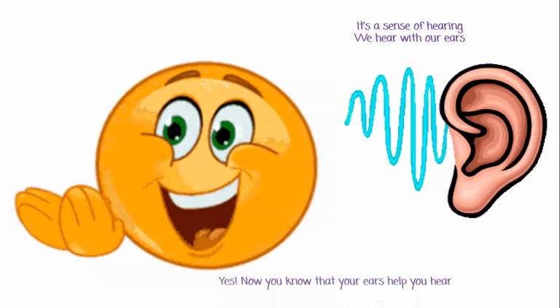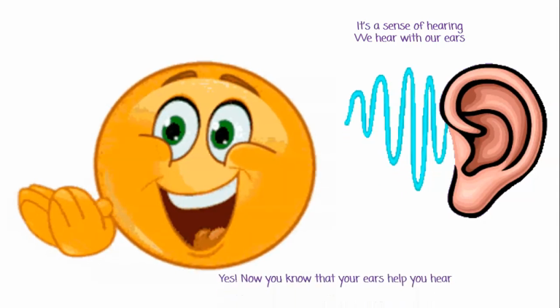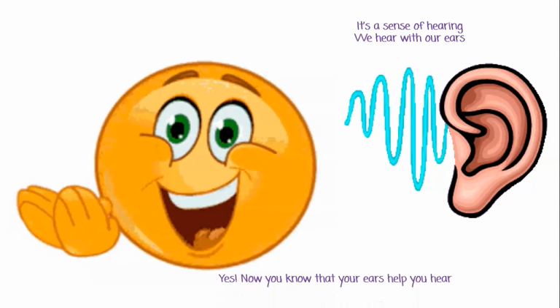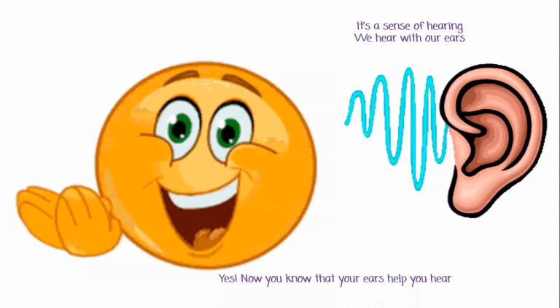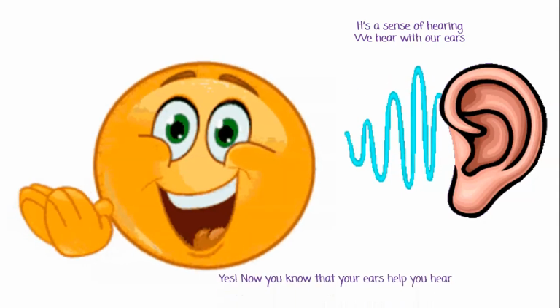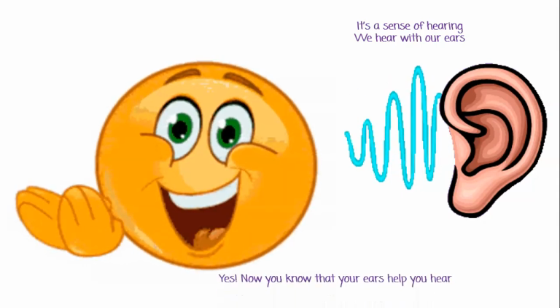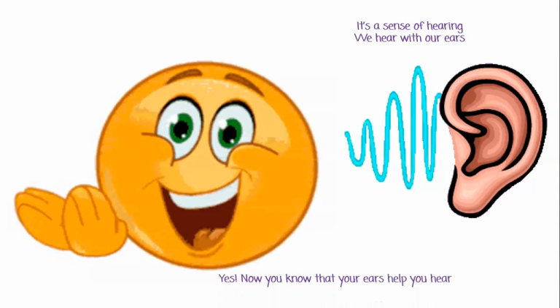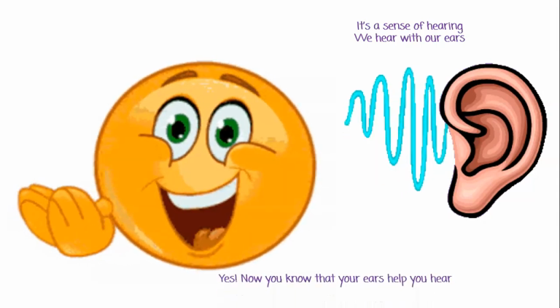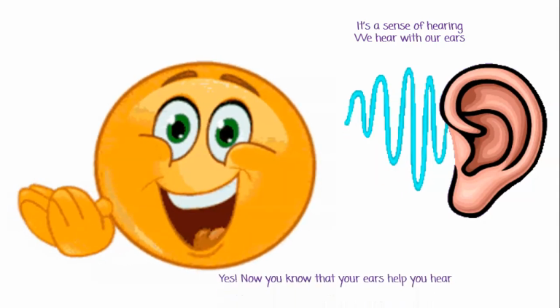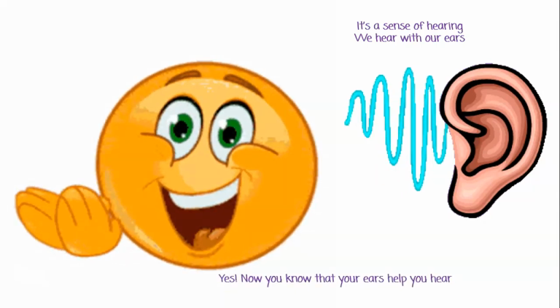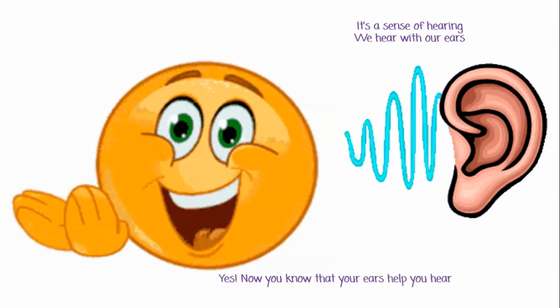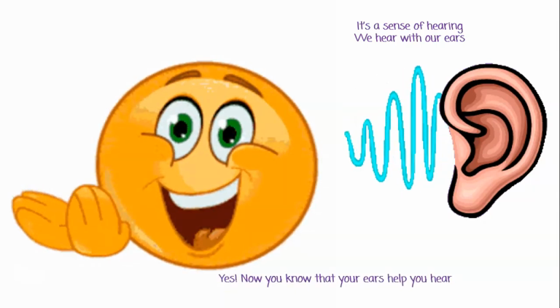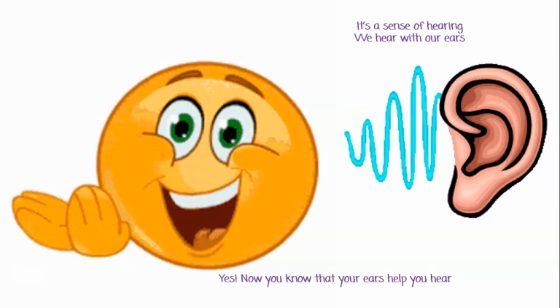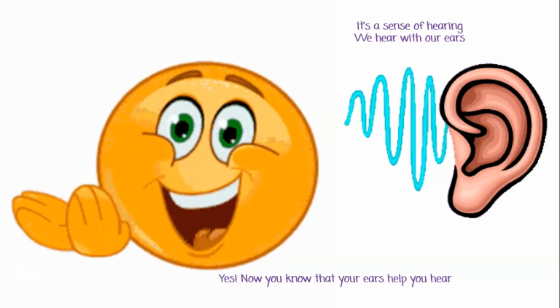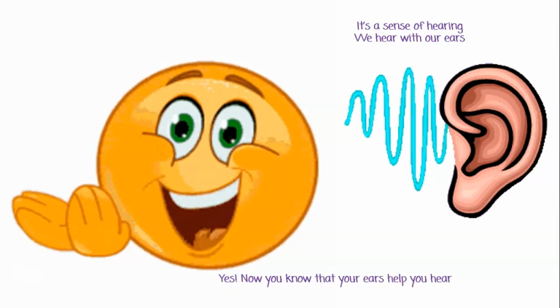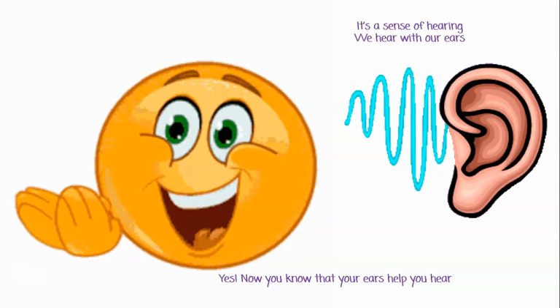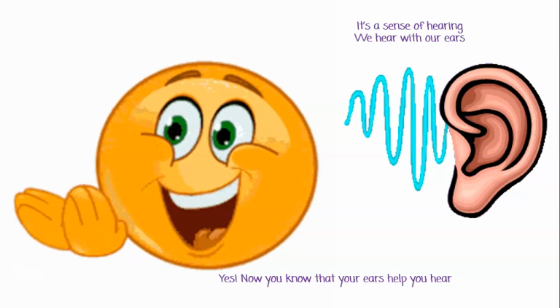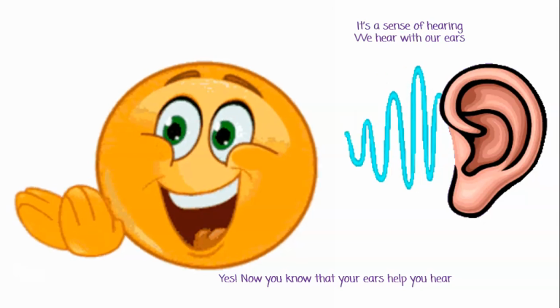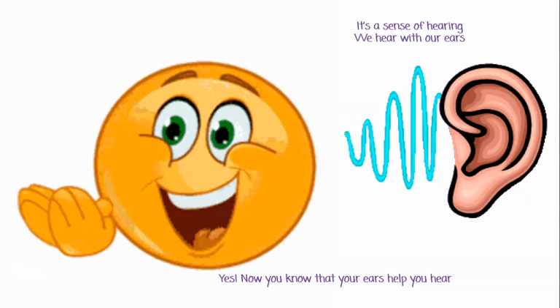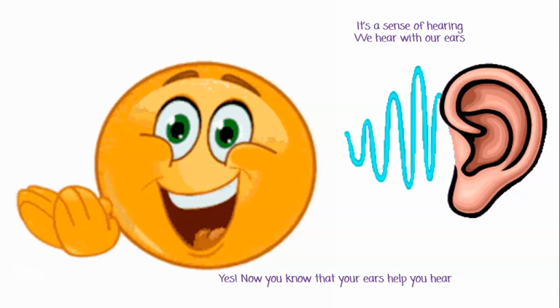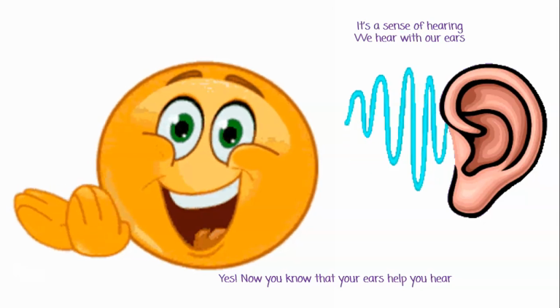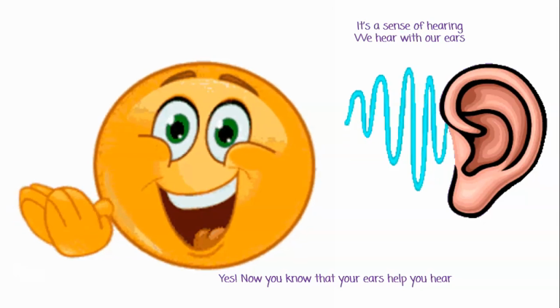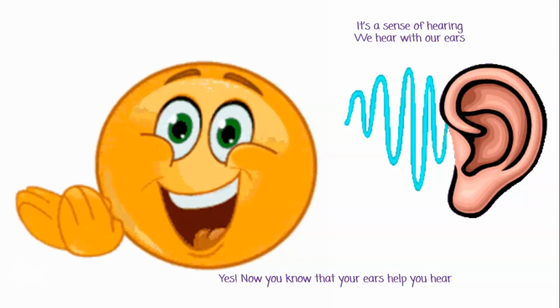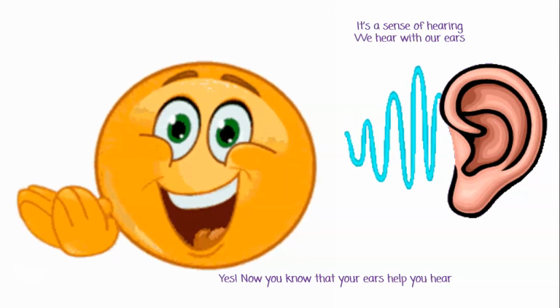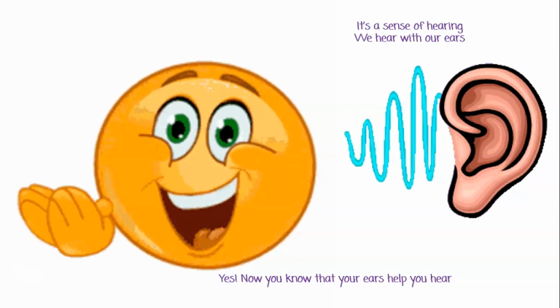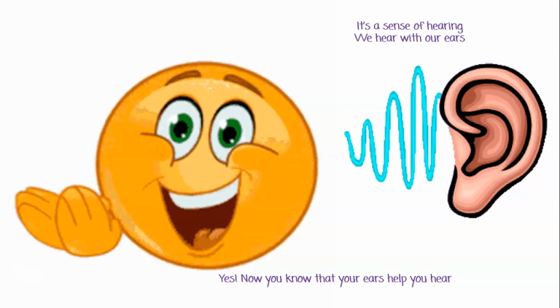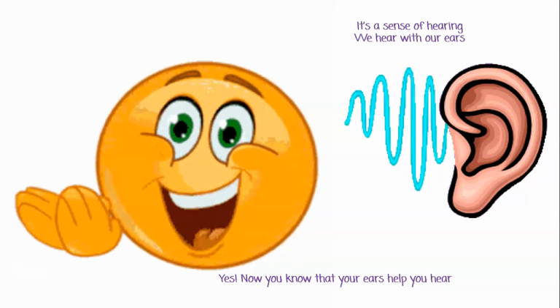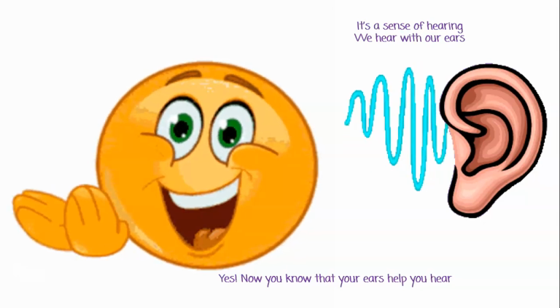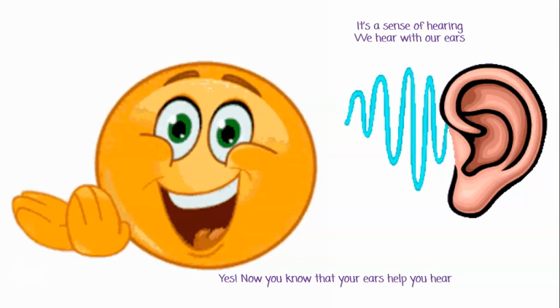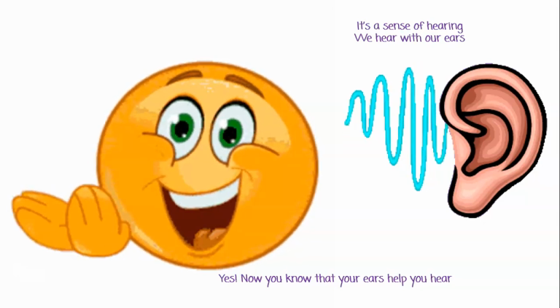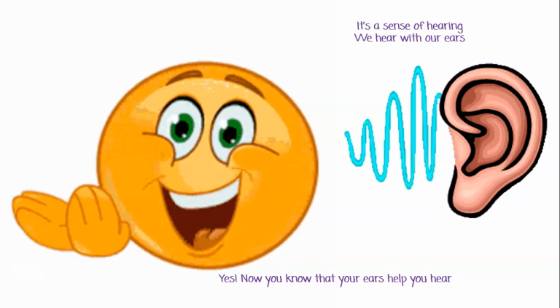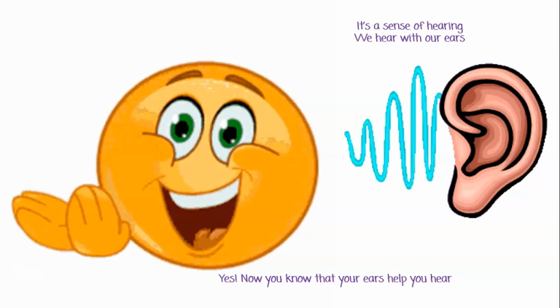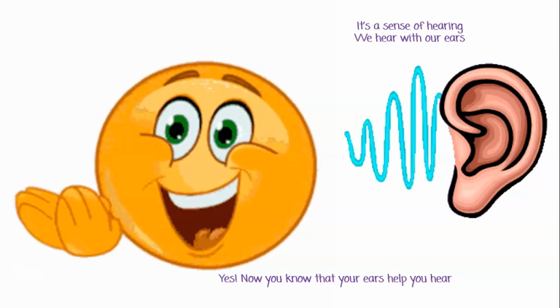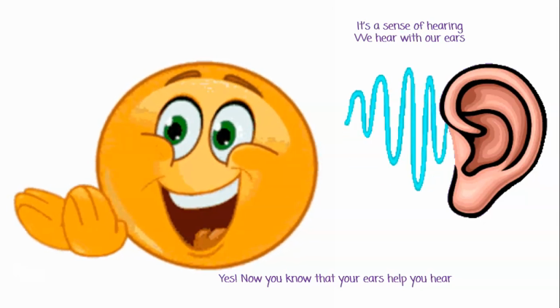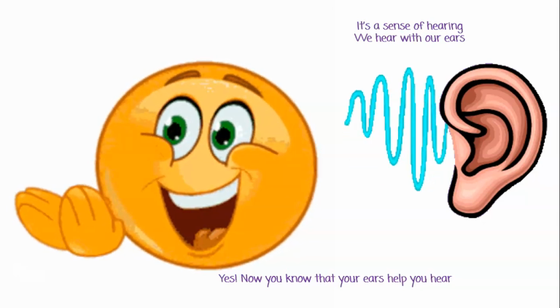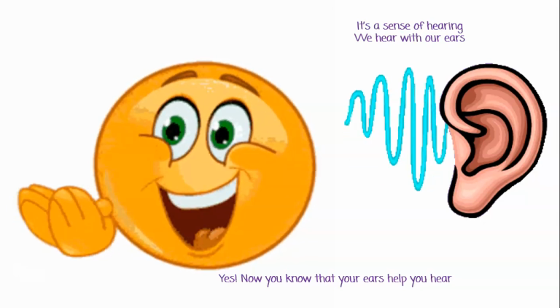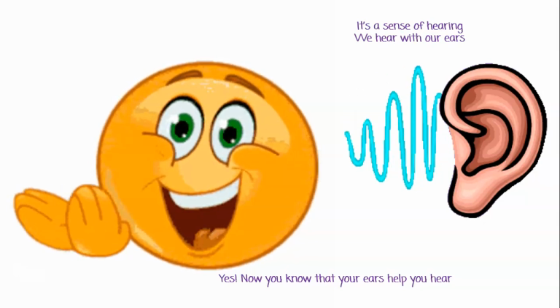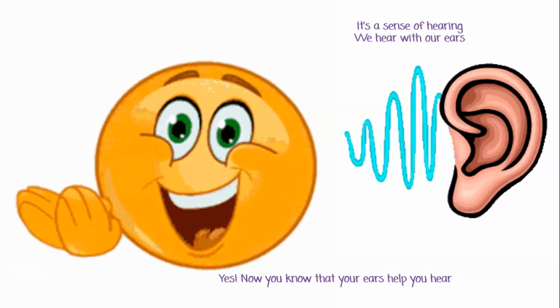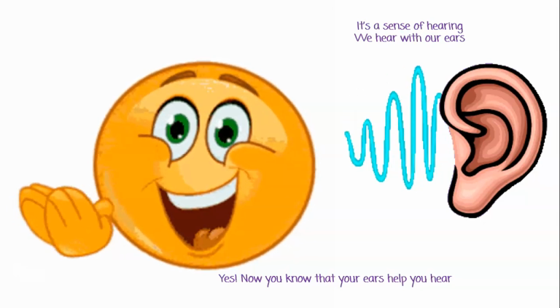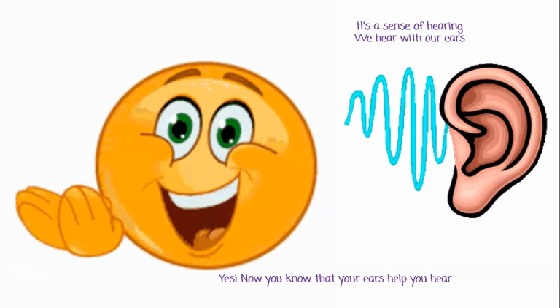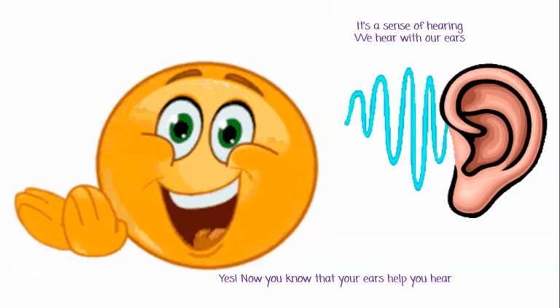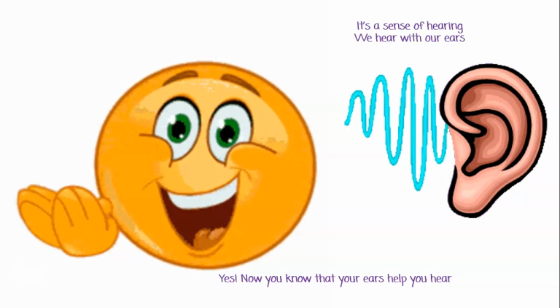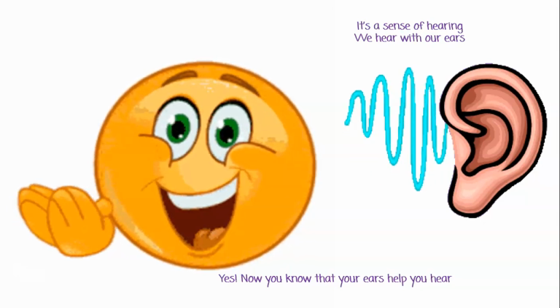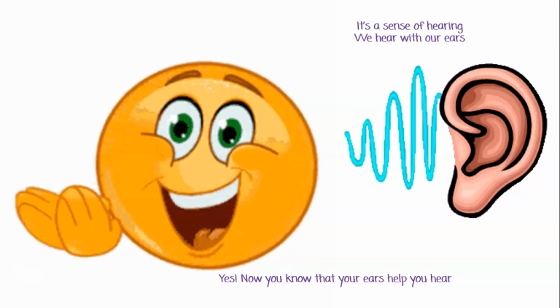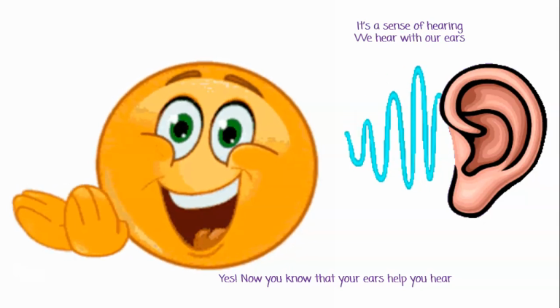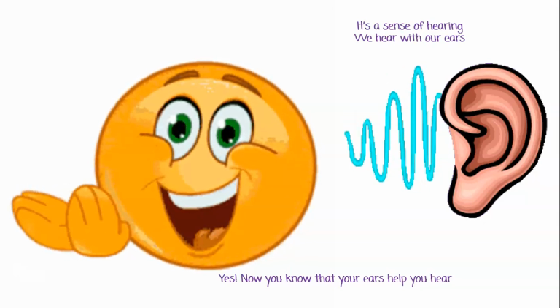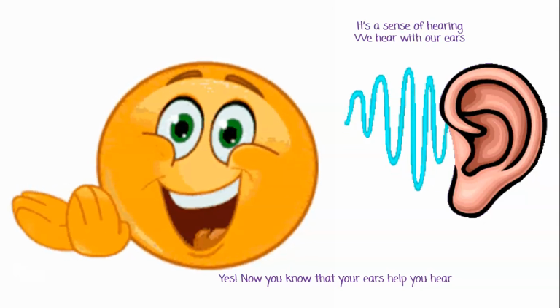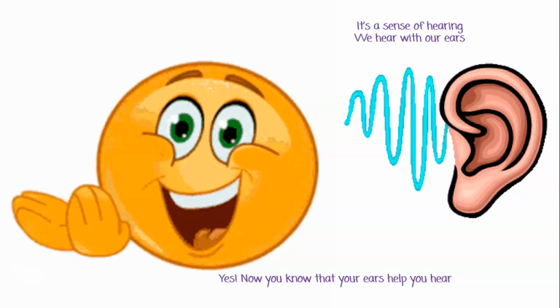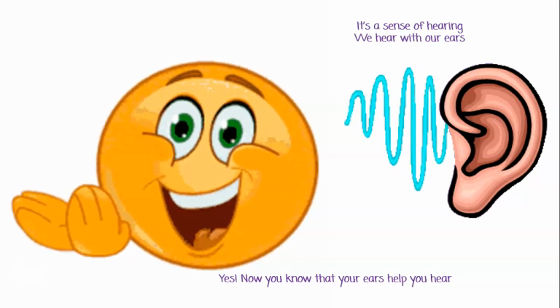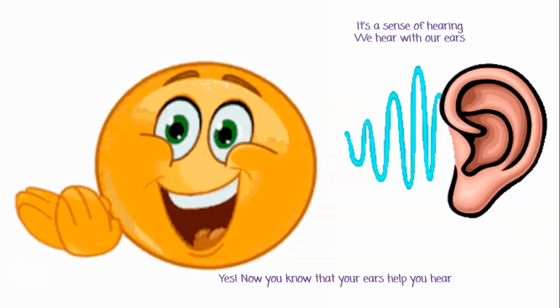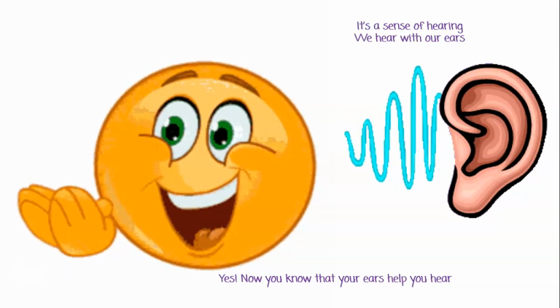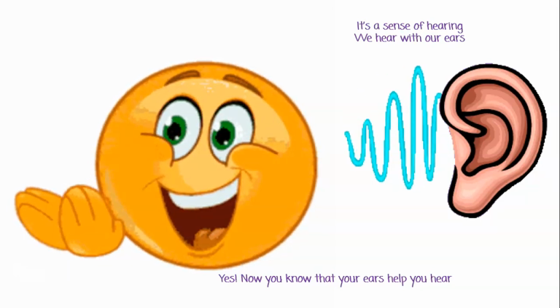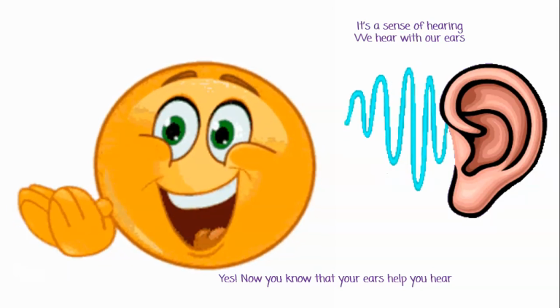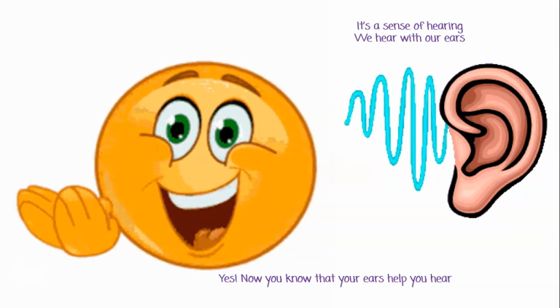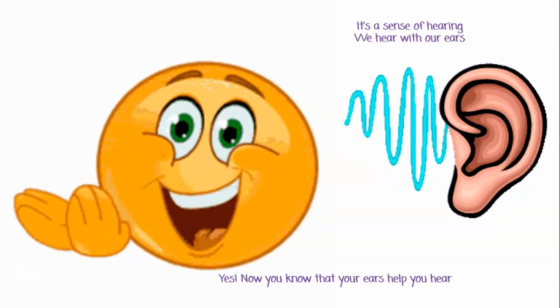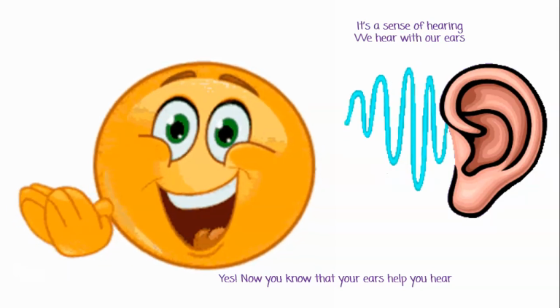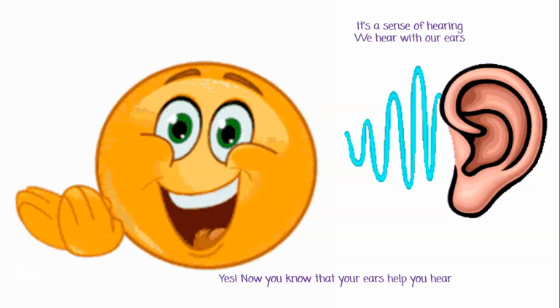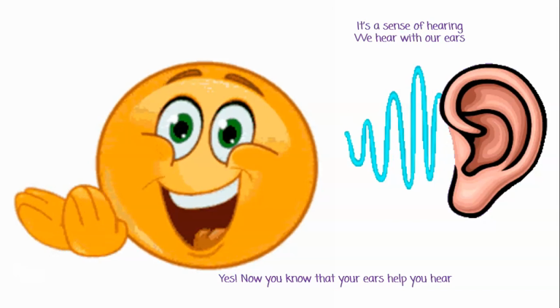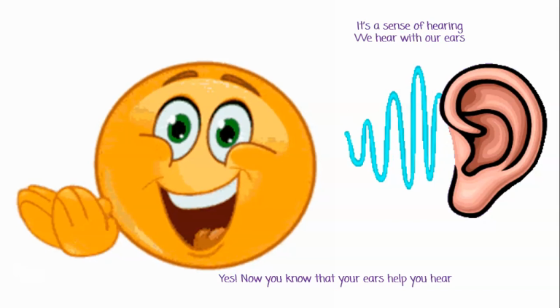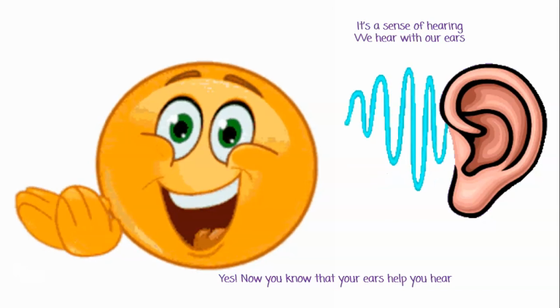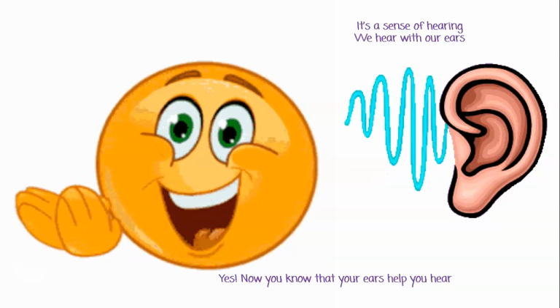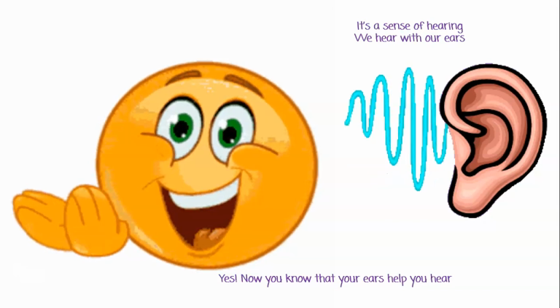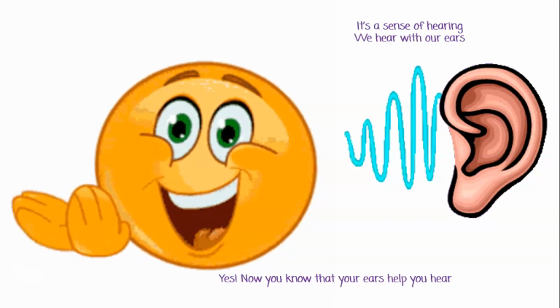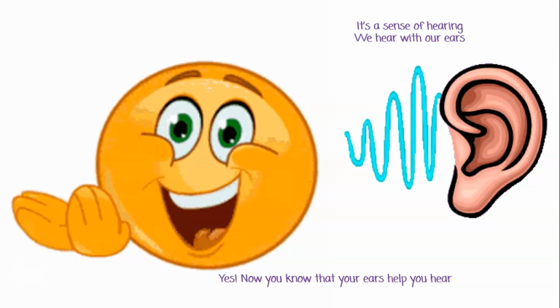Great job! Yes, now you know that your ears help you to hear.